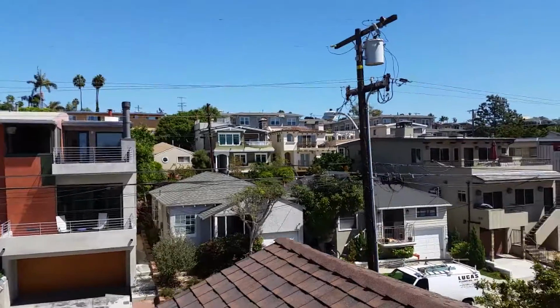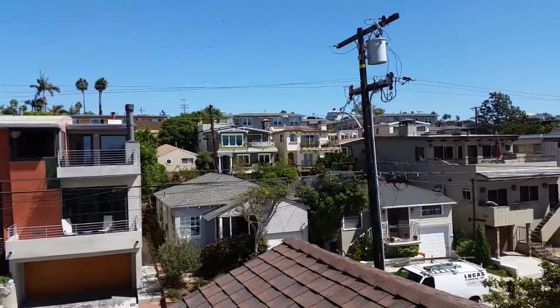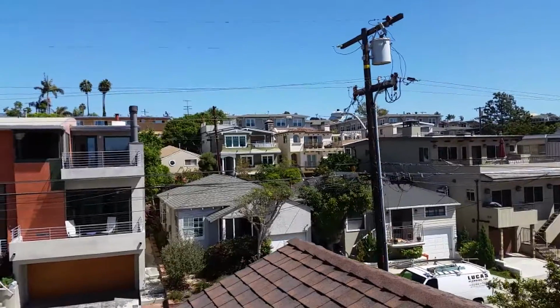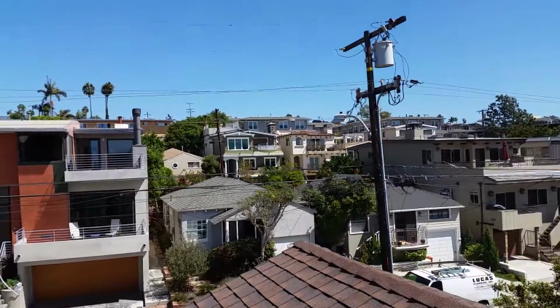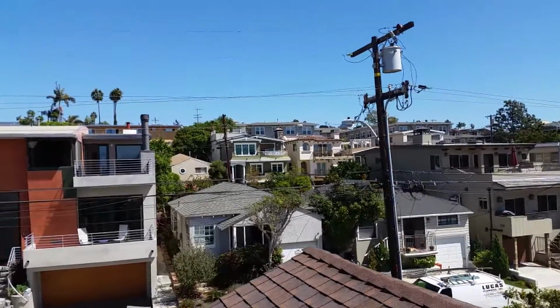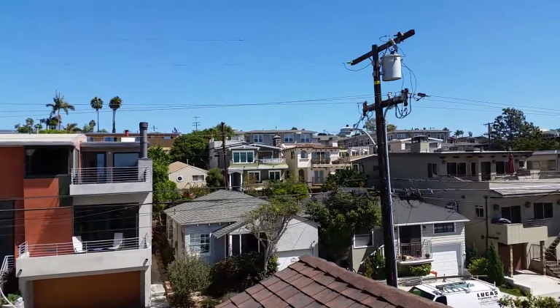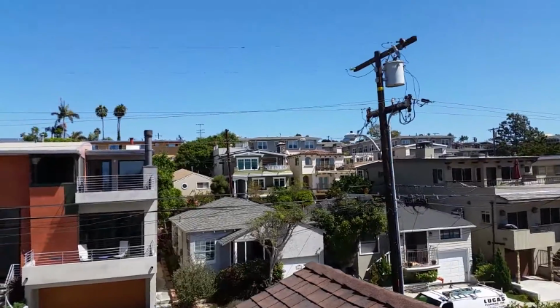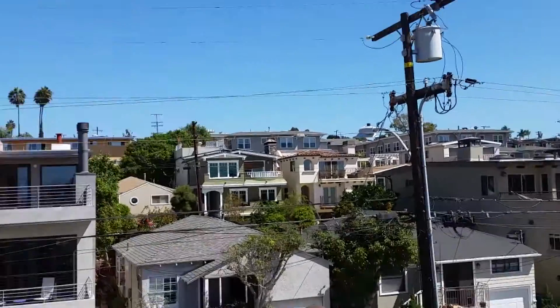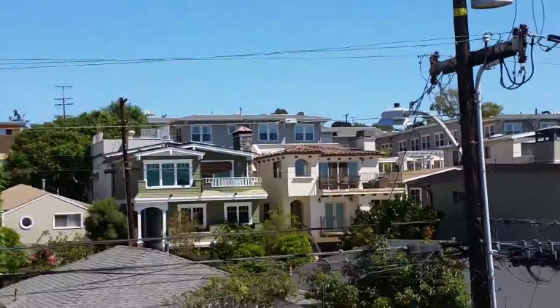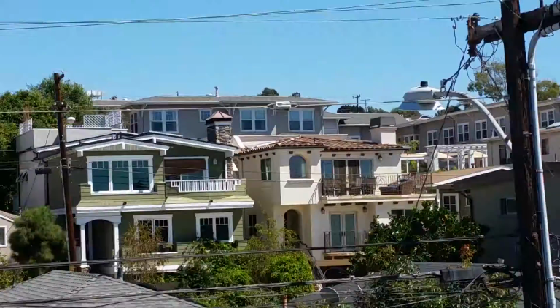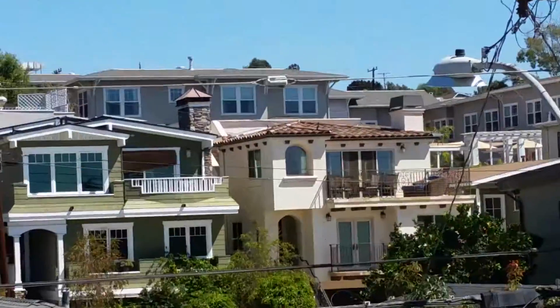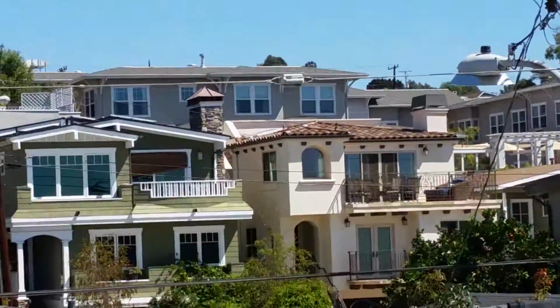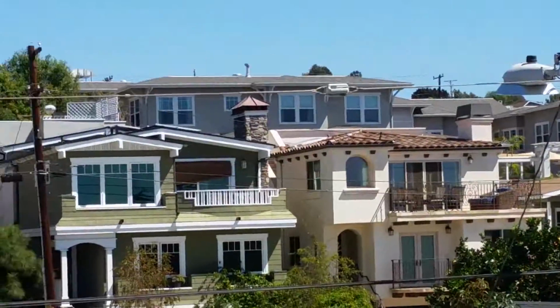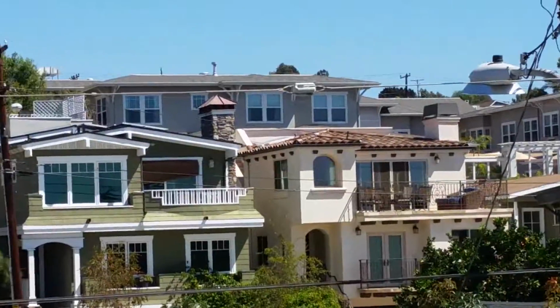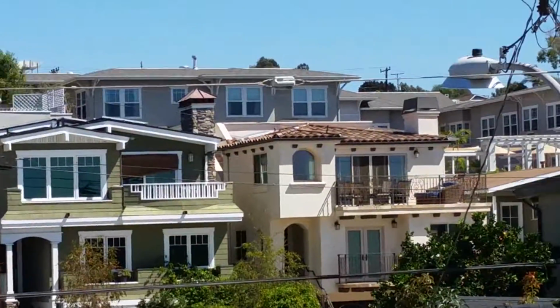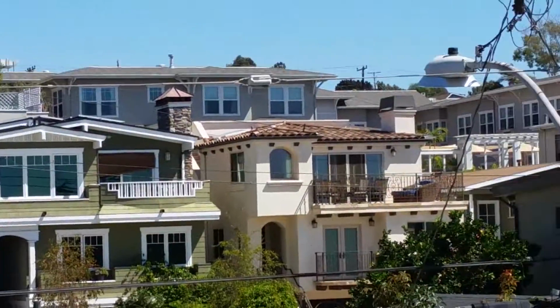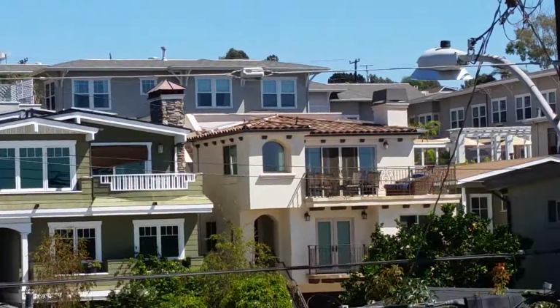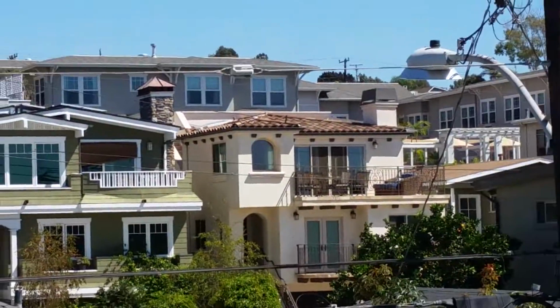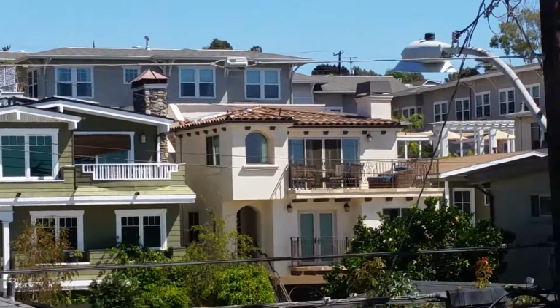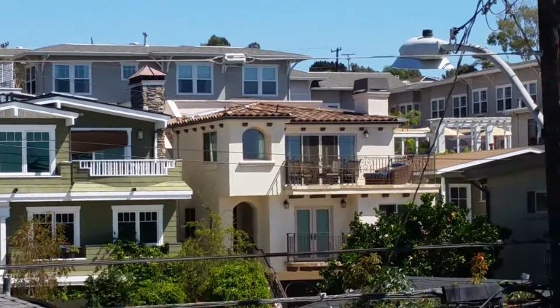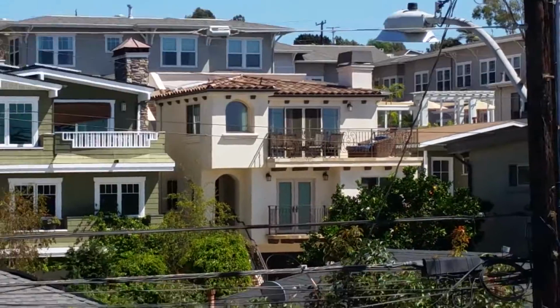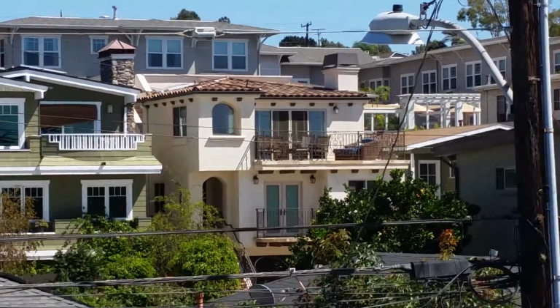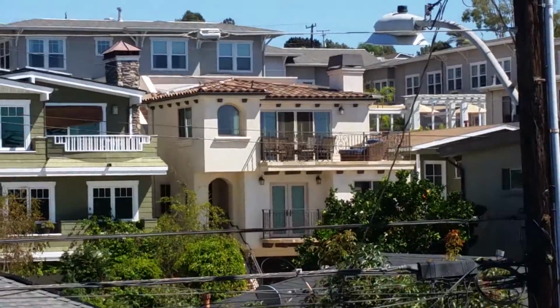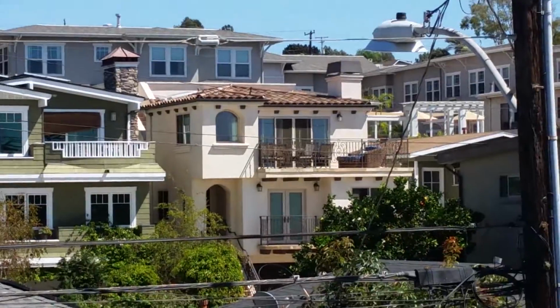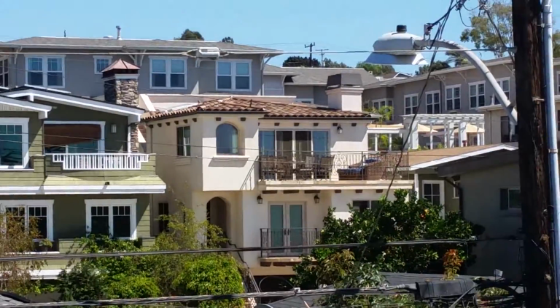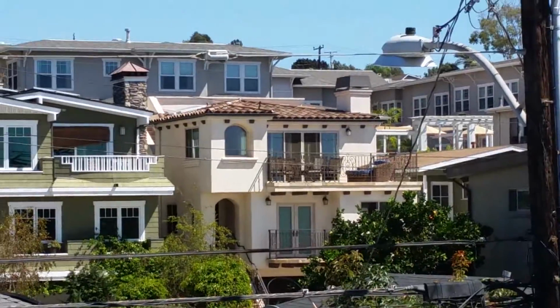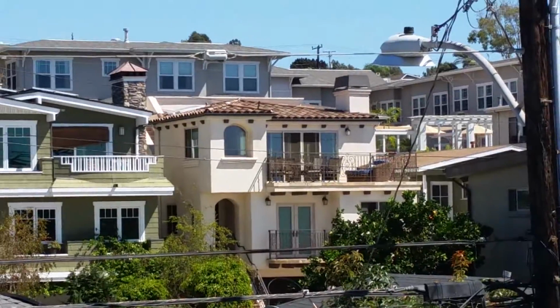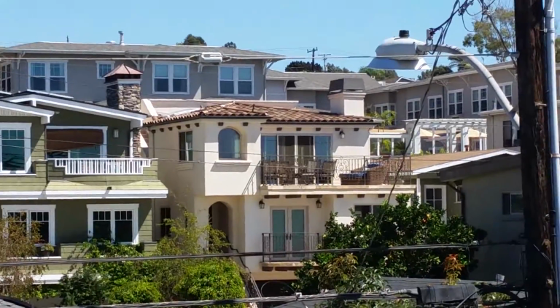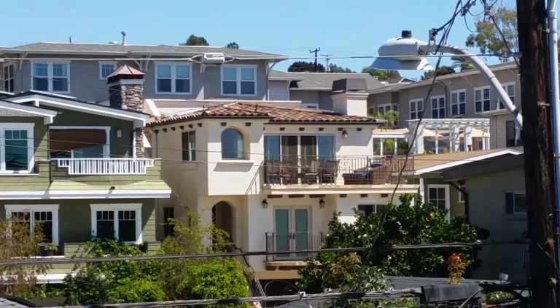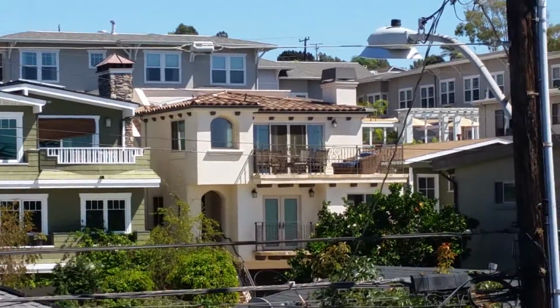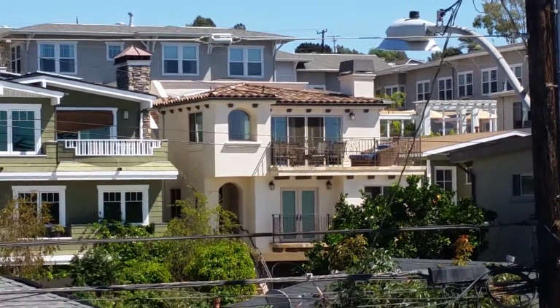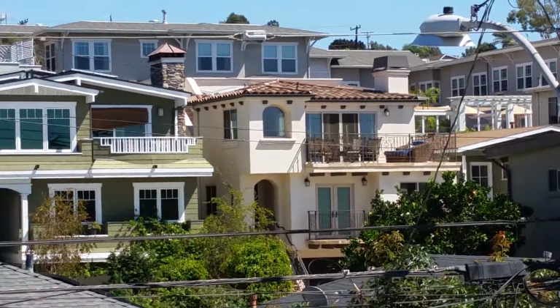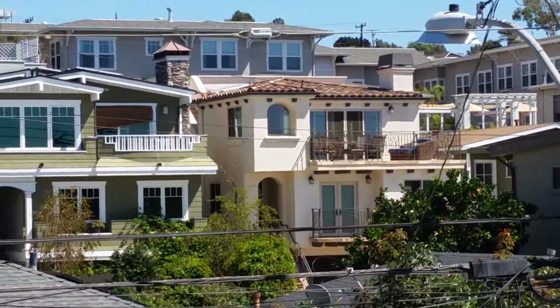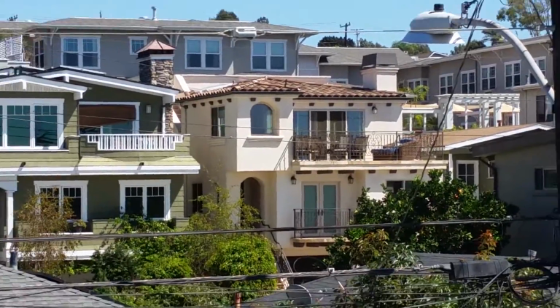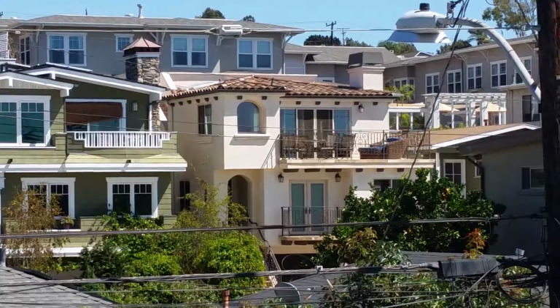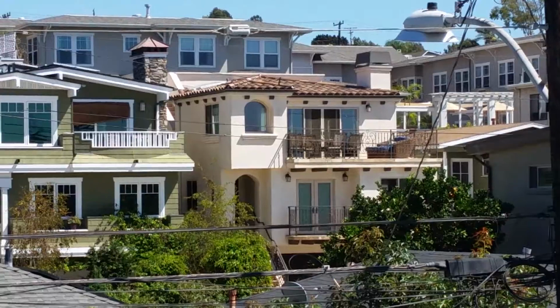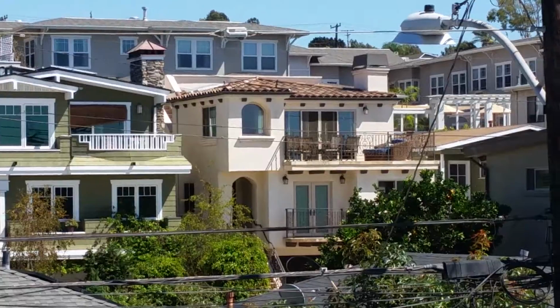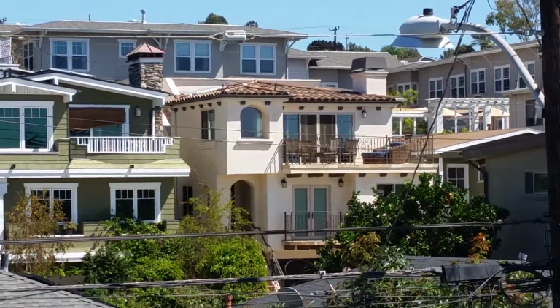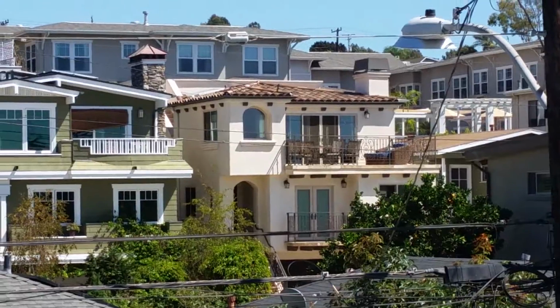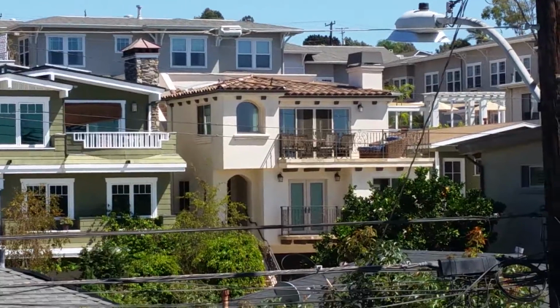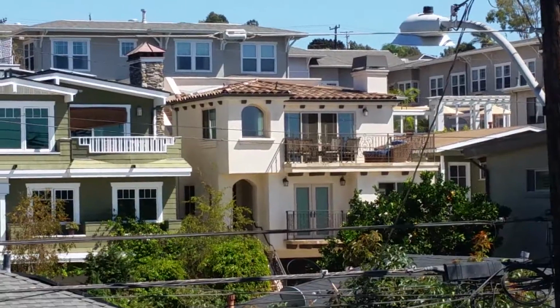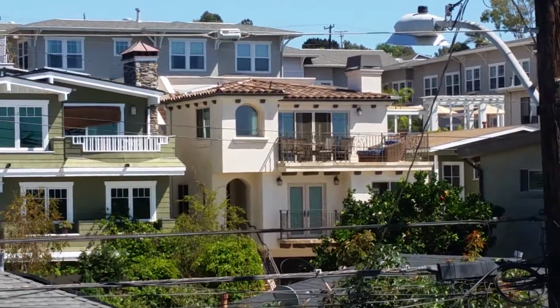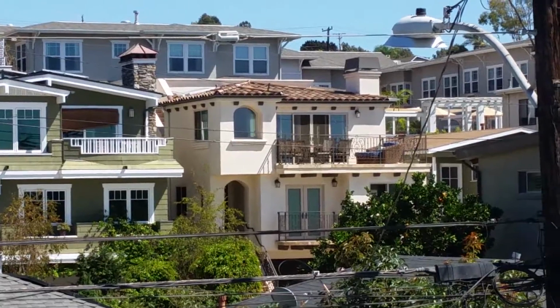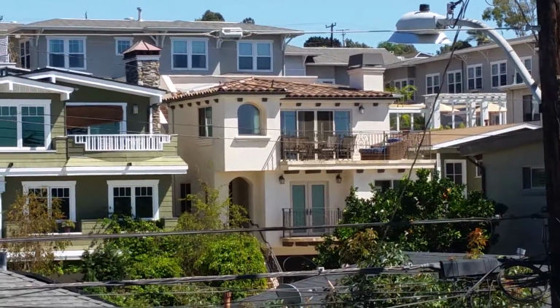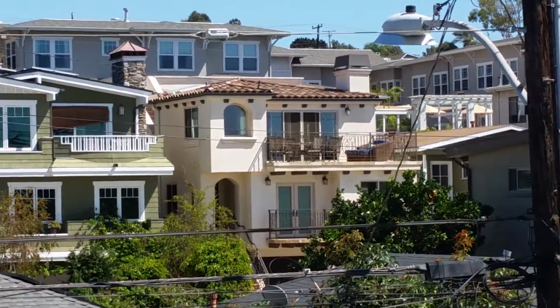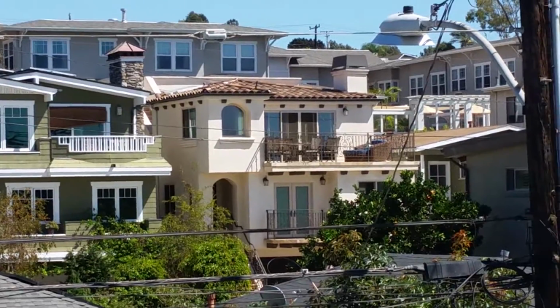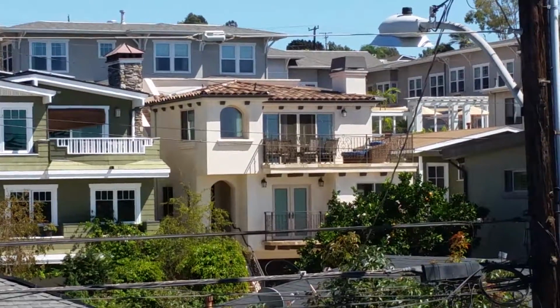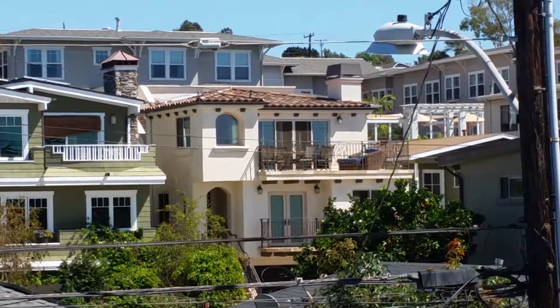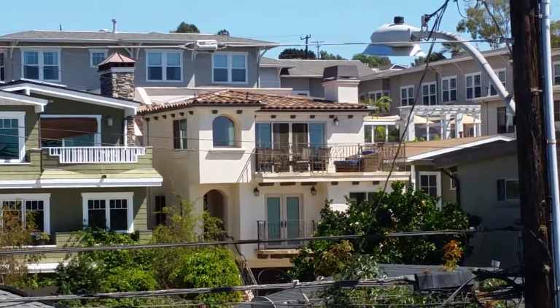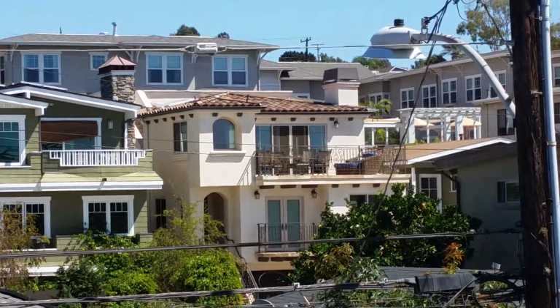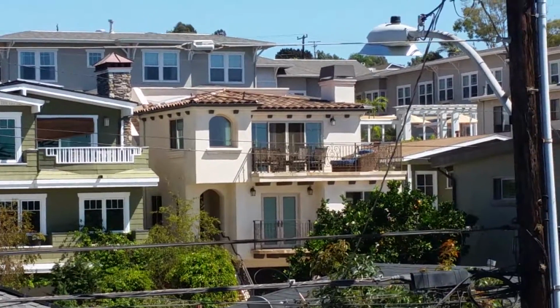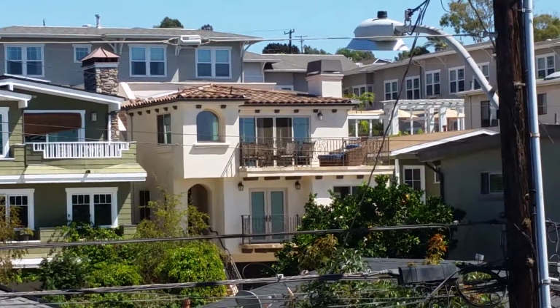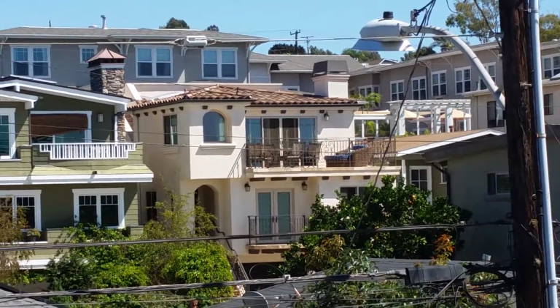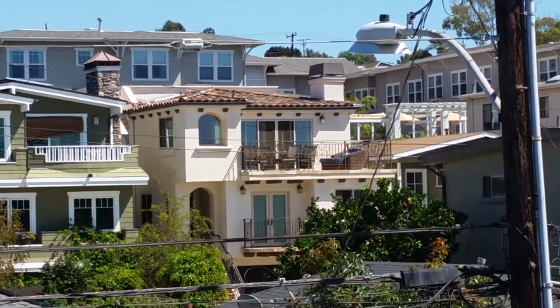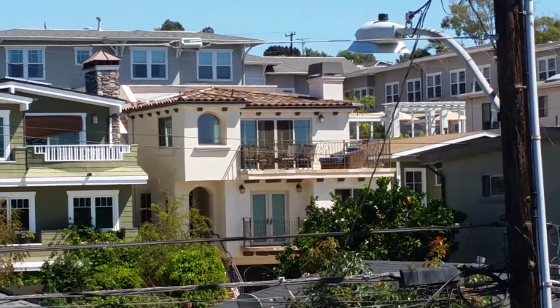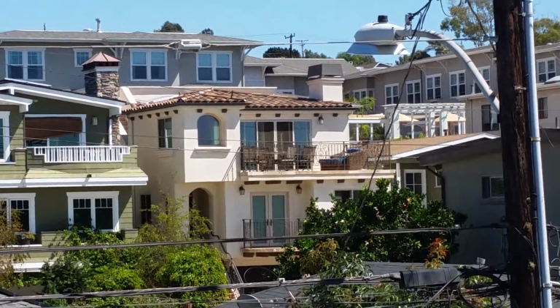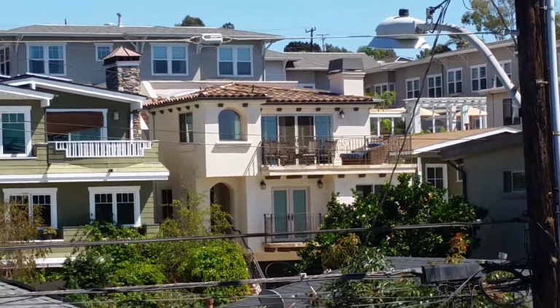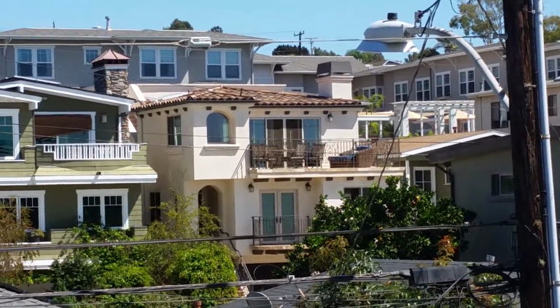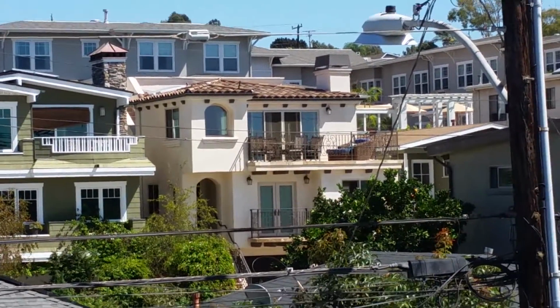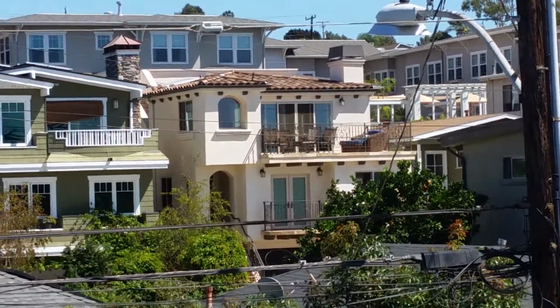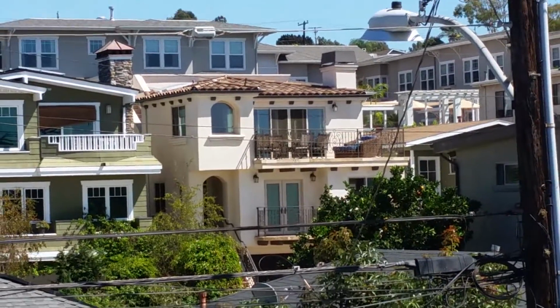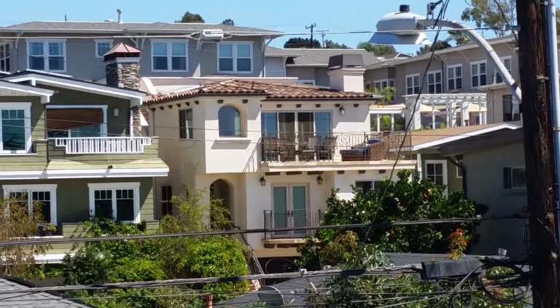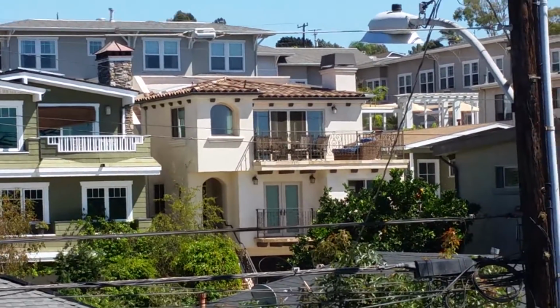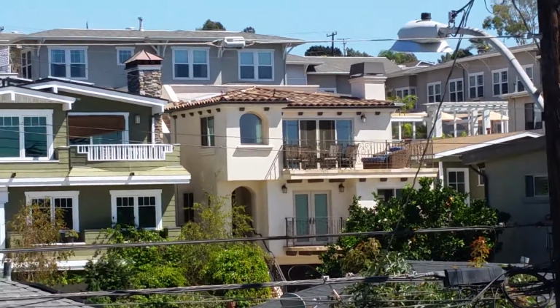Hey, I know that house. I put the tenant in that house right there in the middle. Nice.